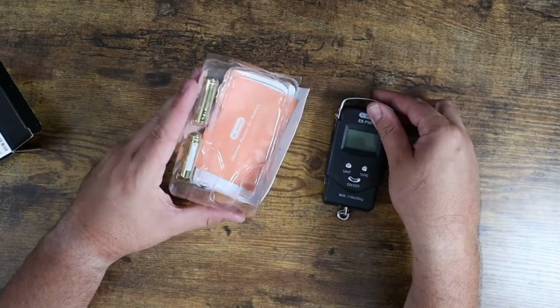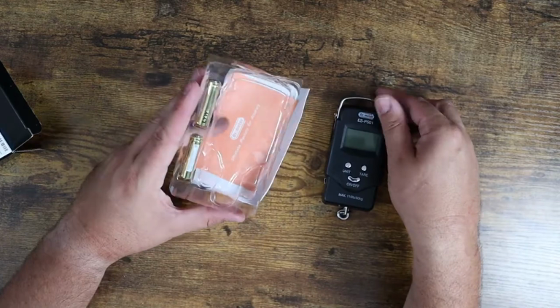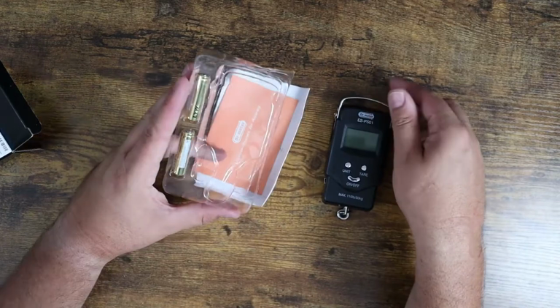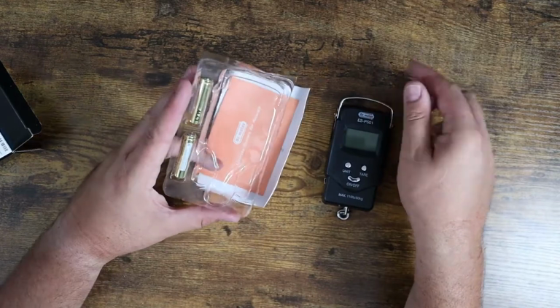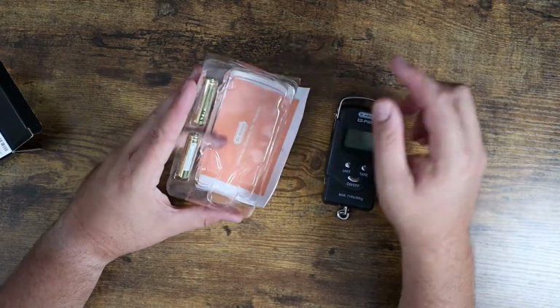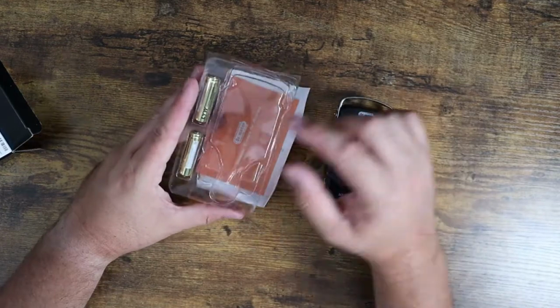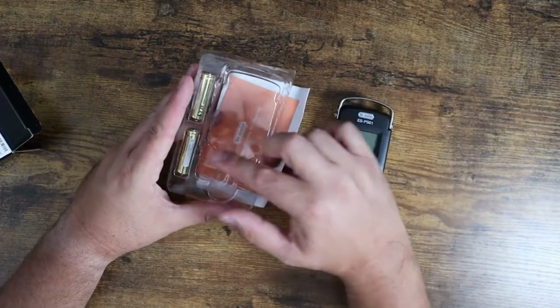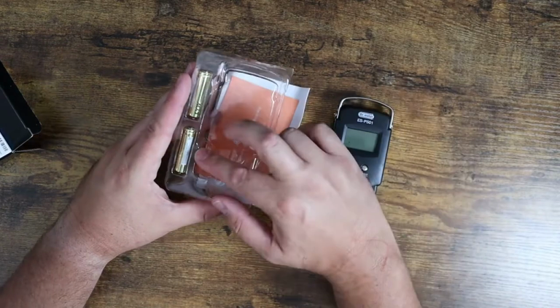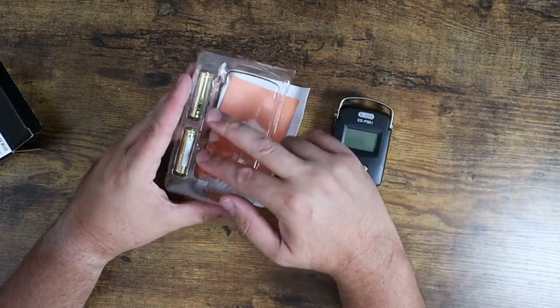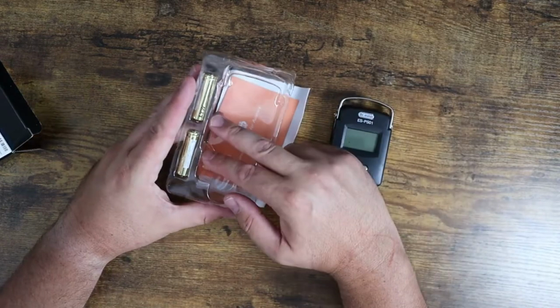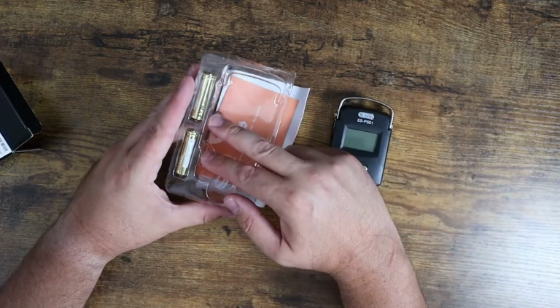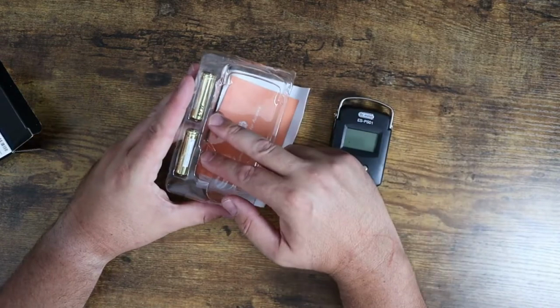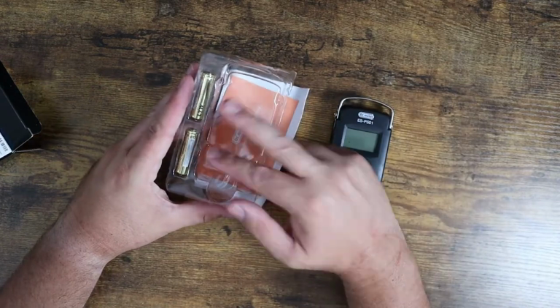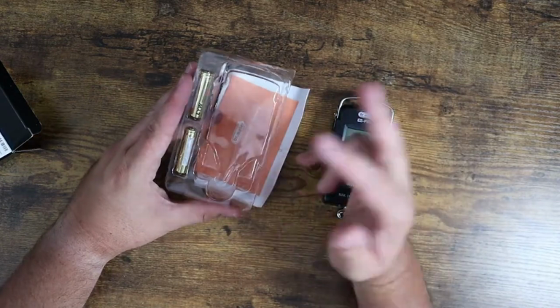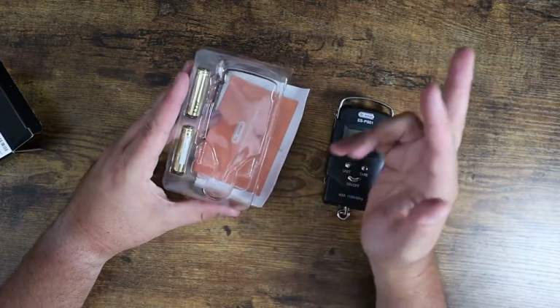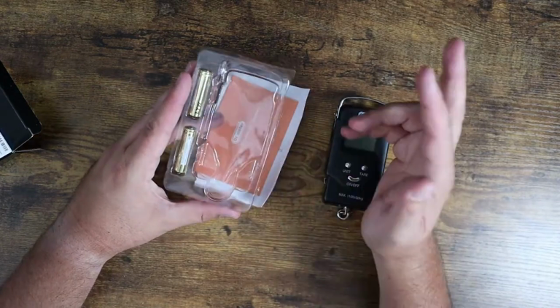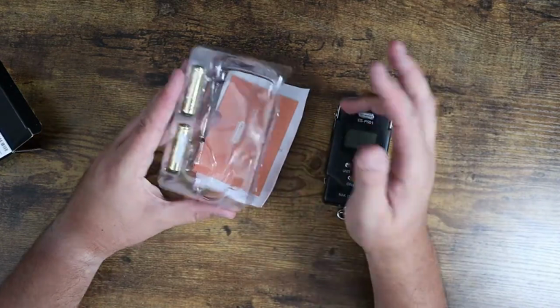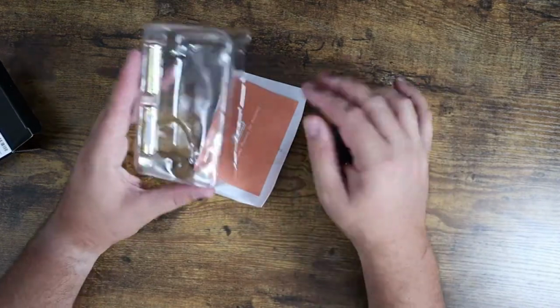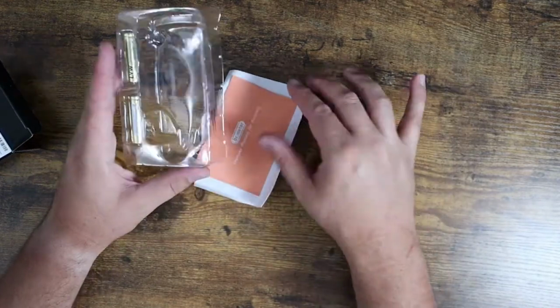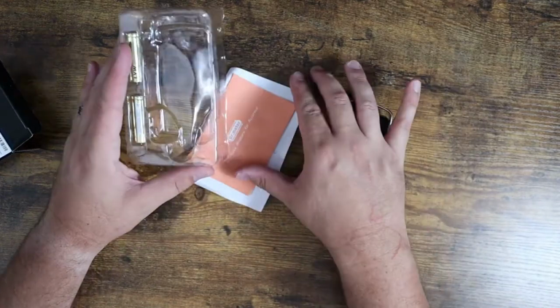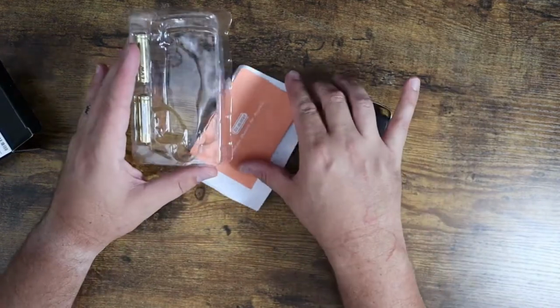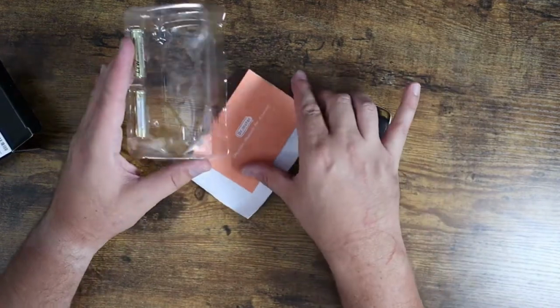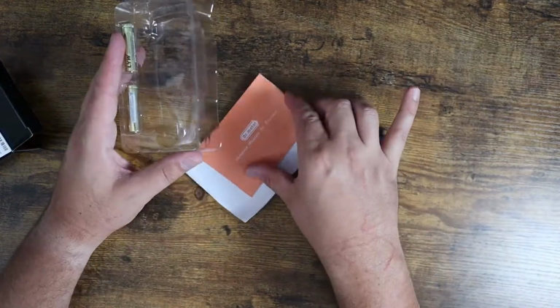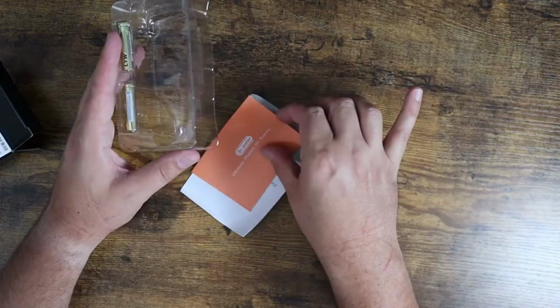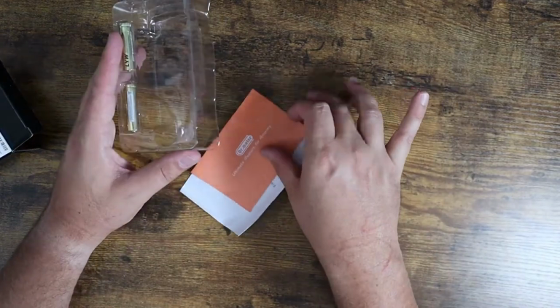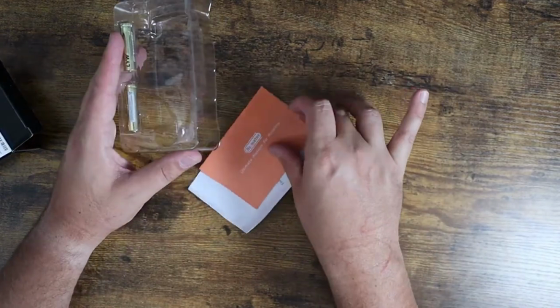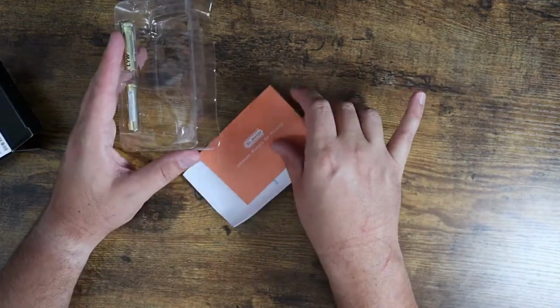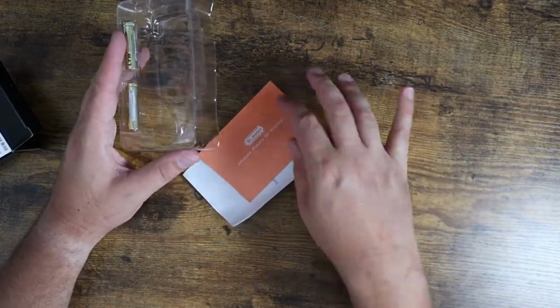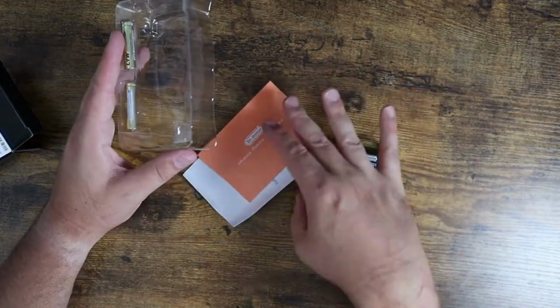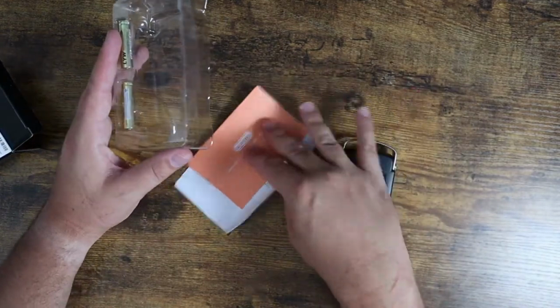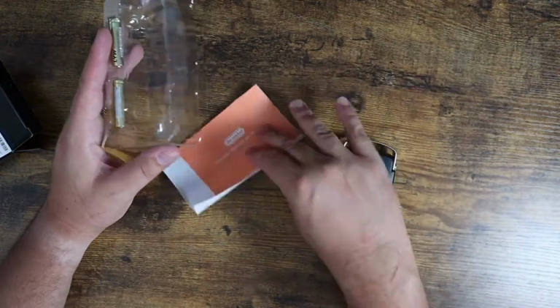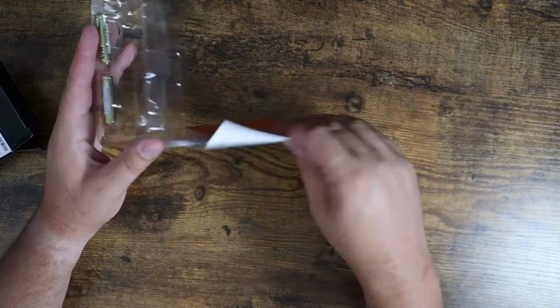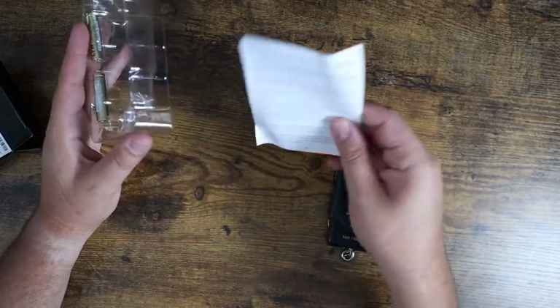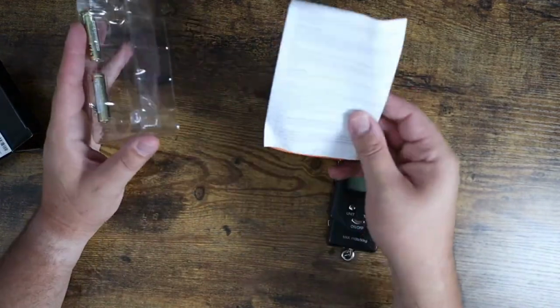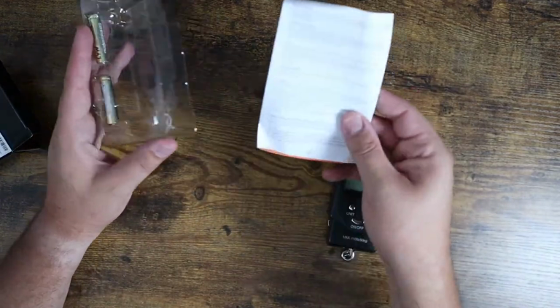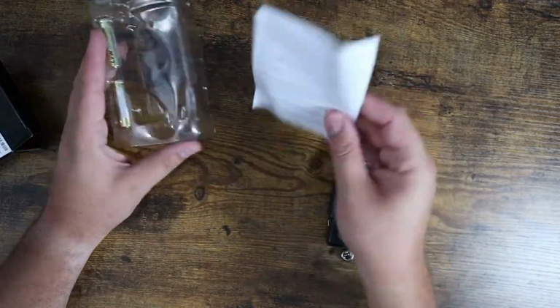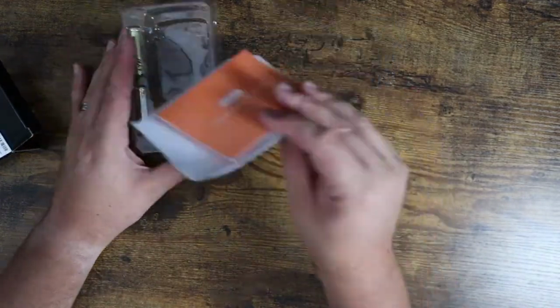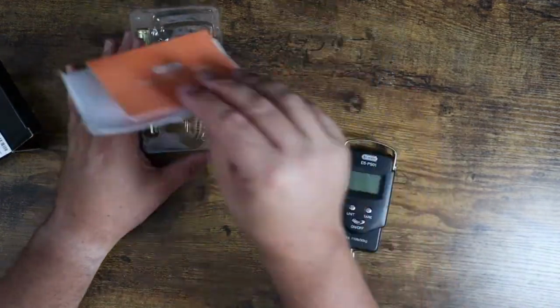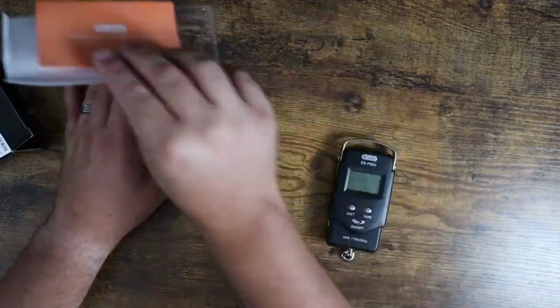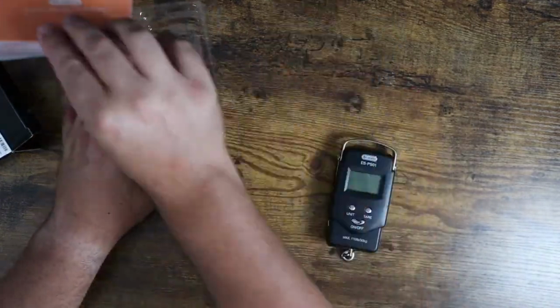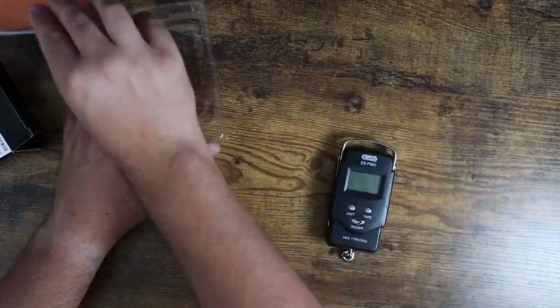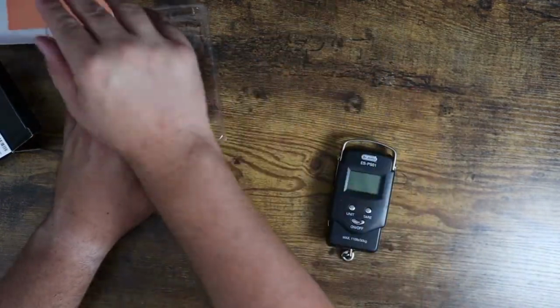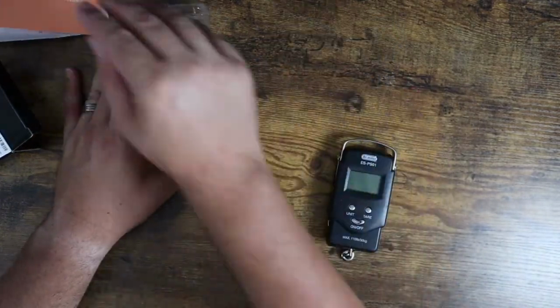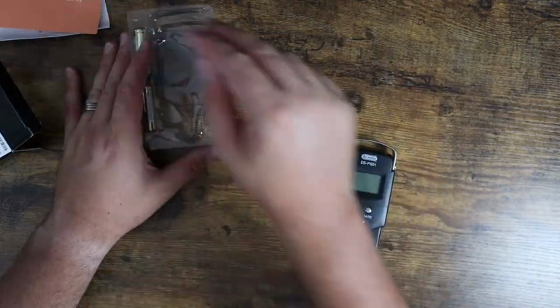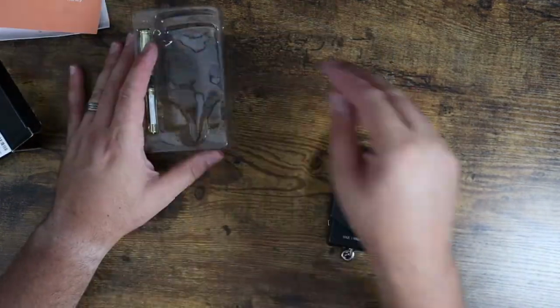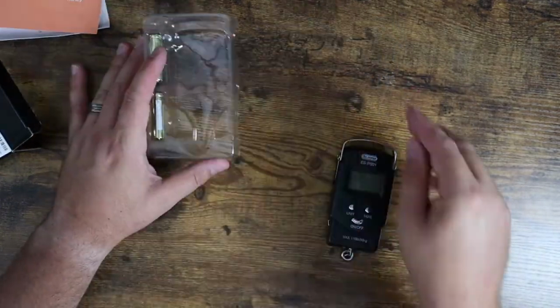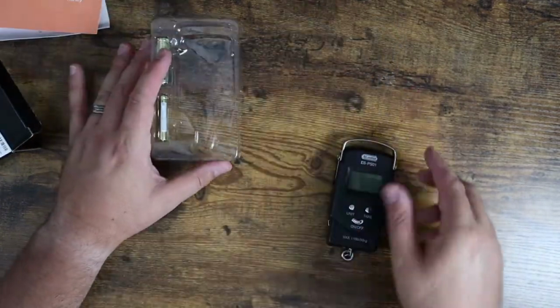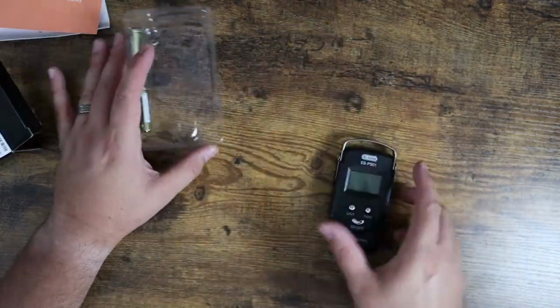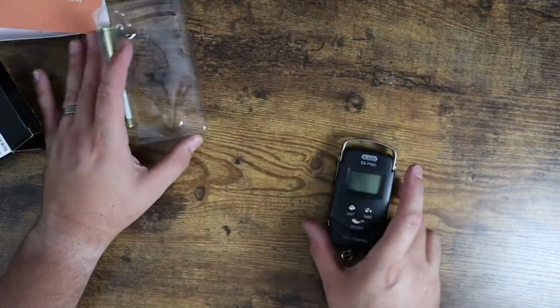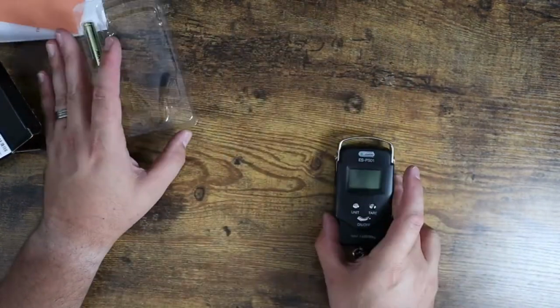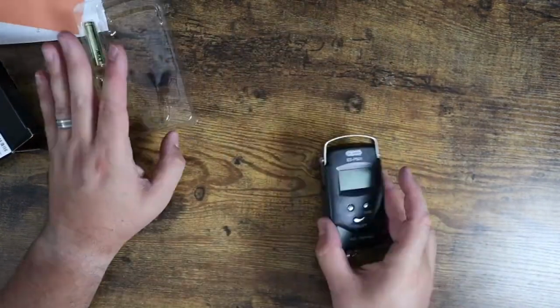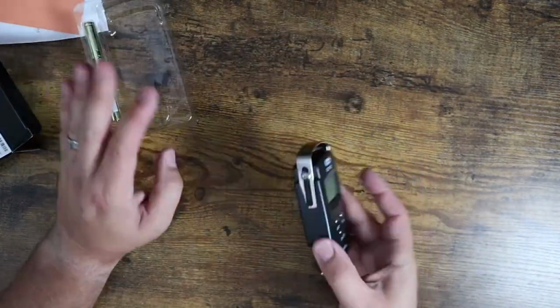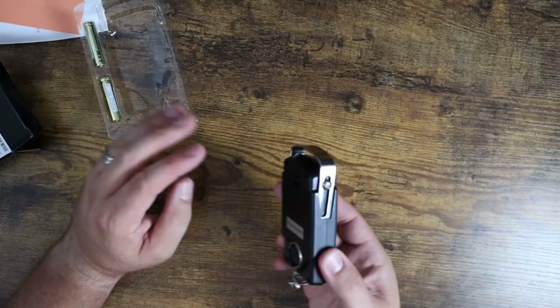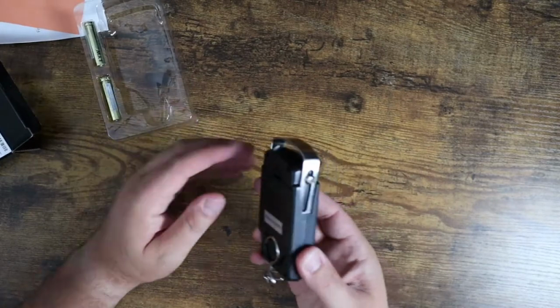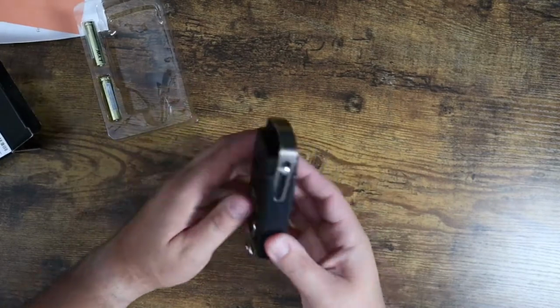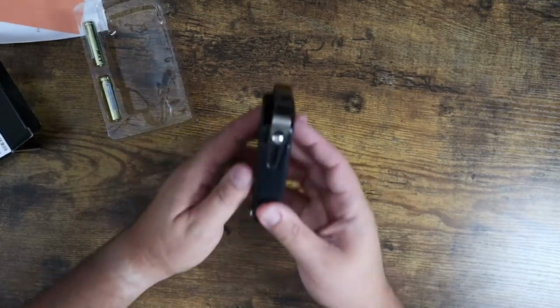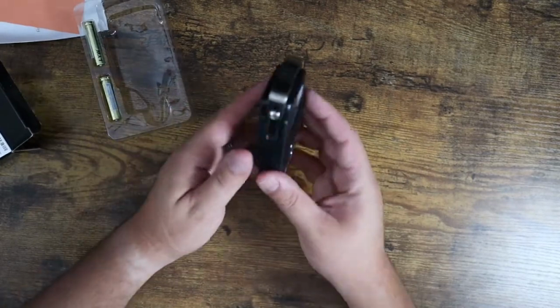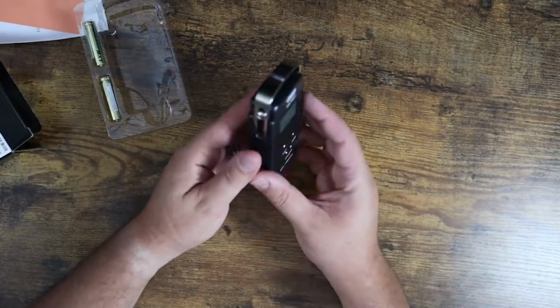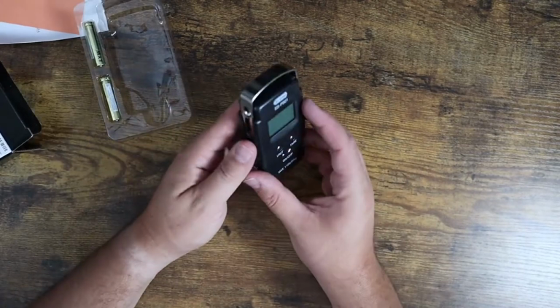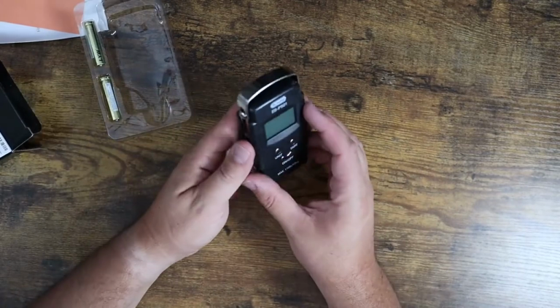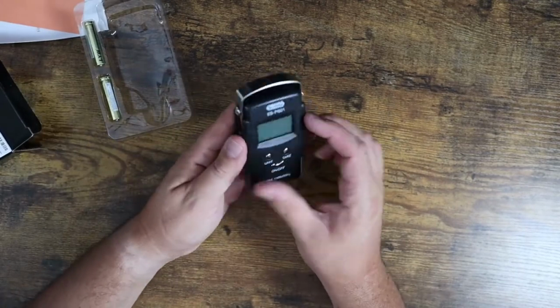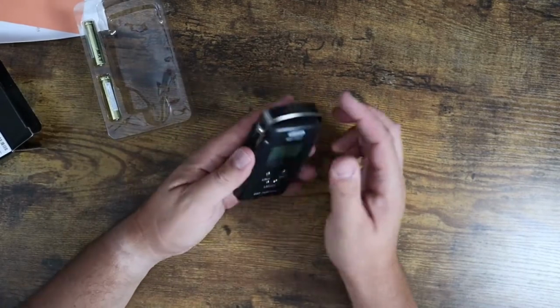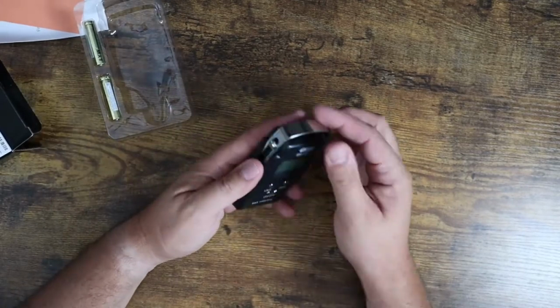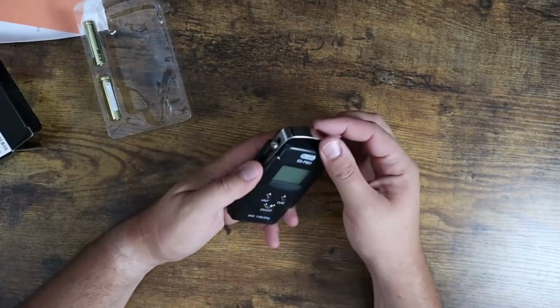So it comes with two batteries, which is great. Very nice little instruction package with information there, but it's very straightforward.